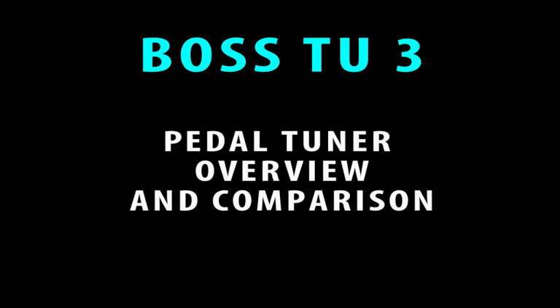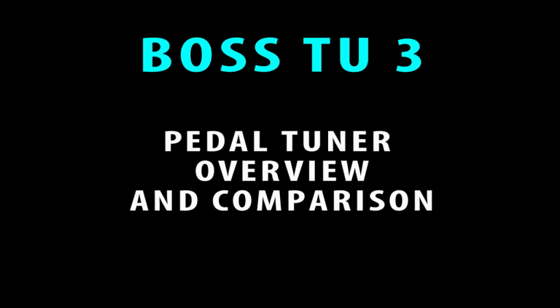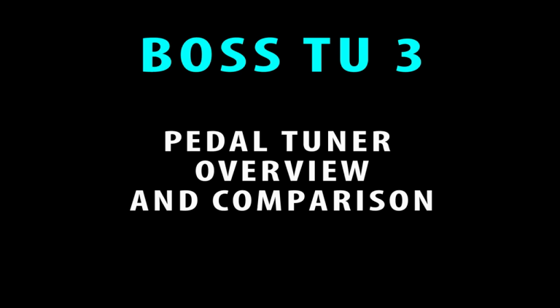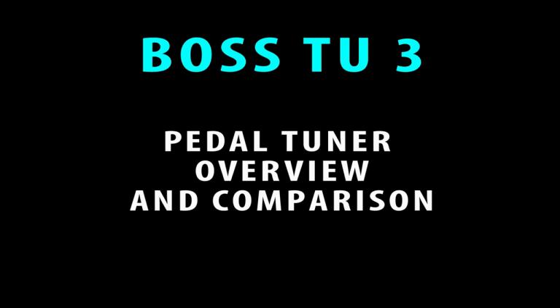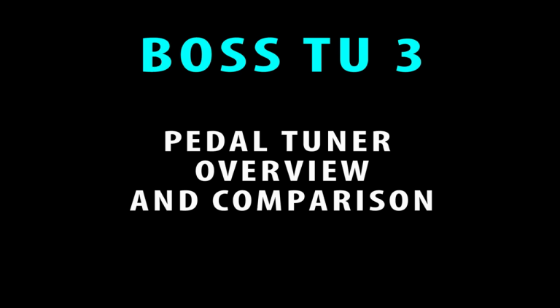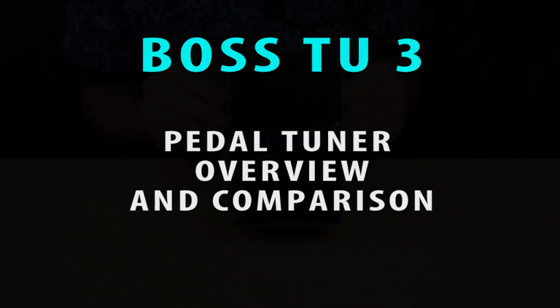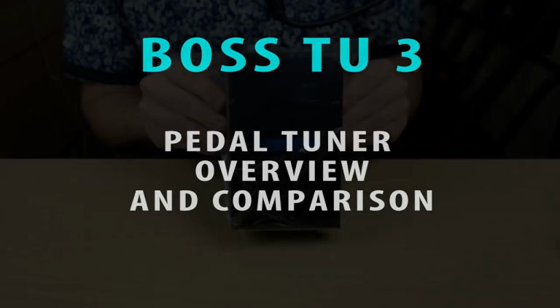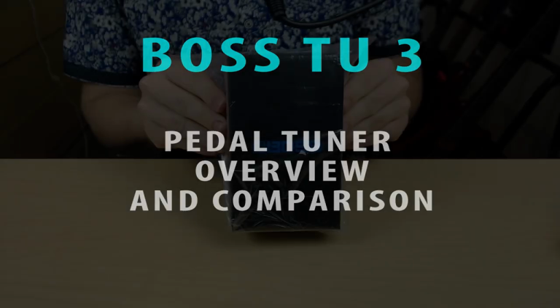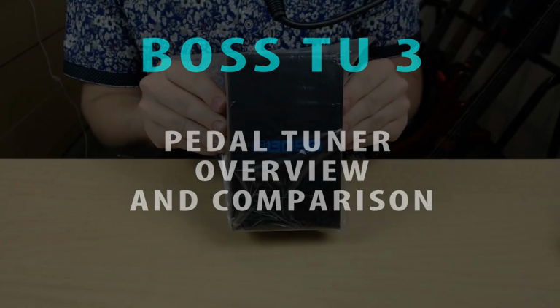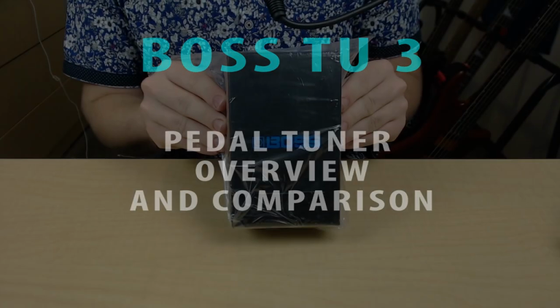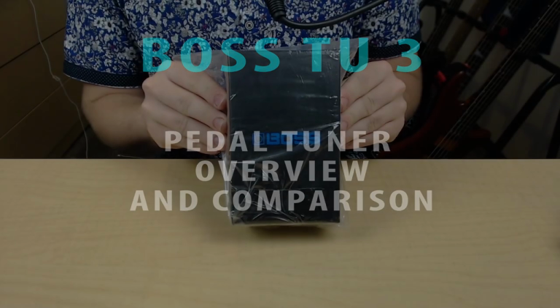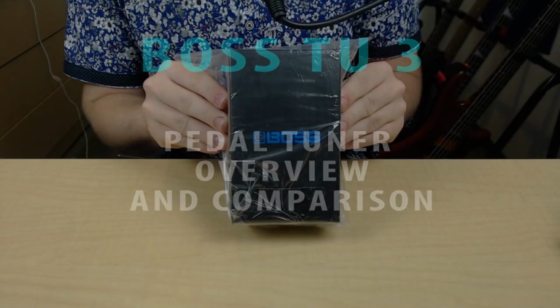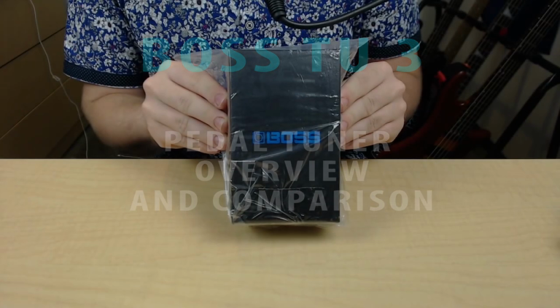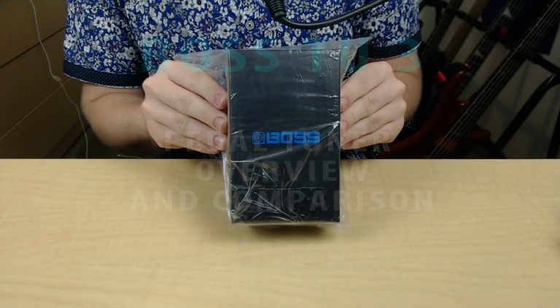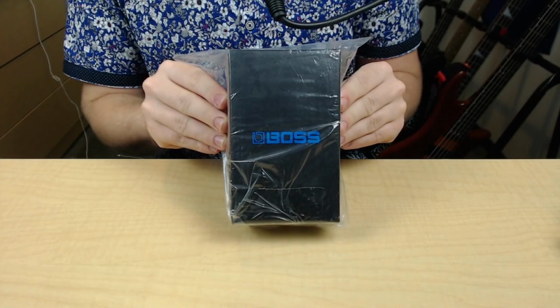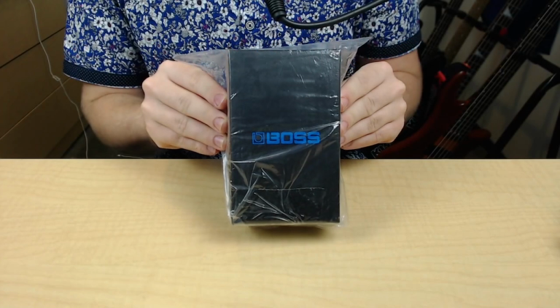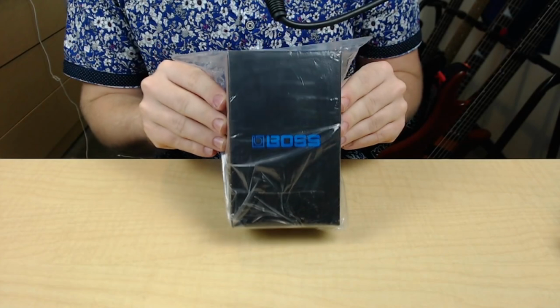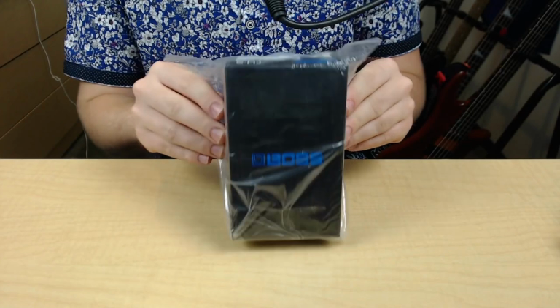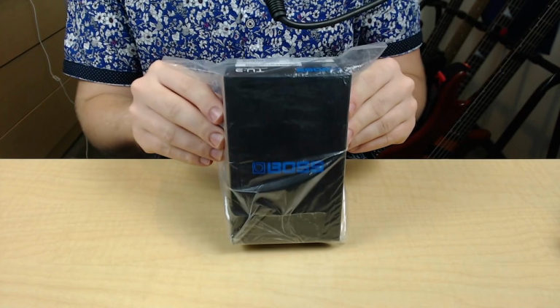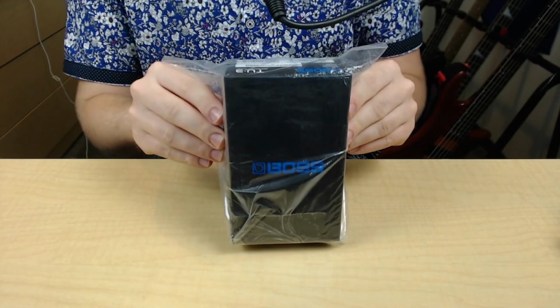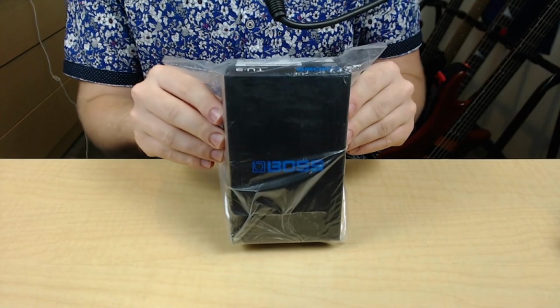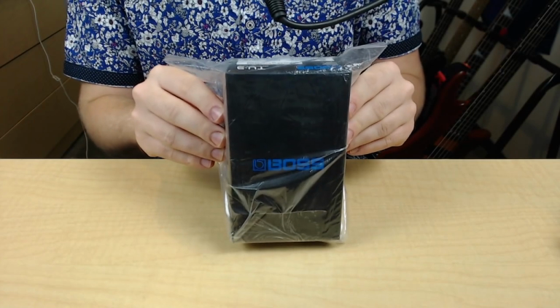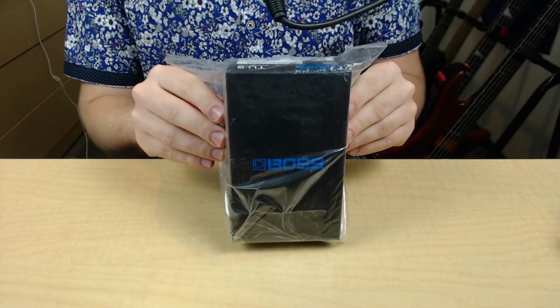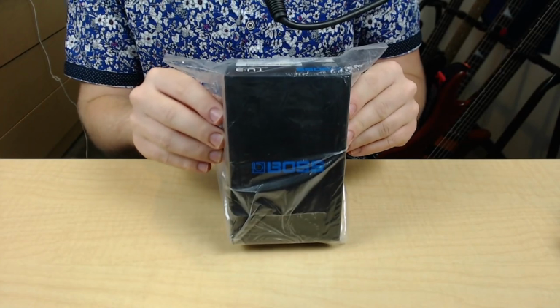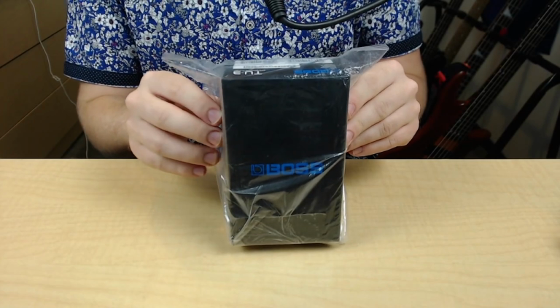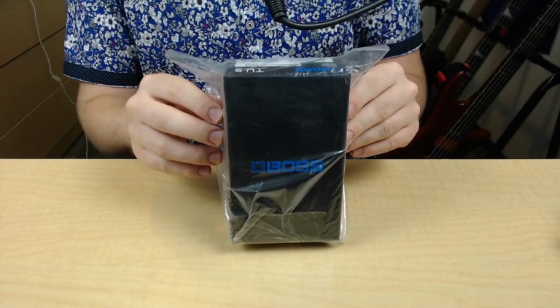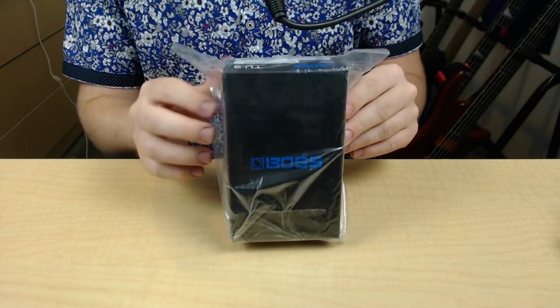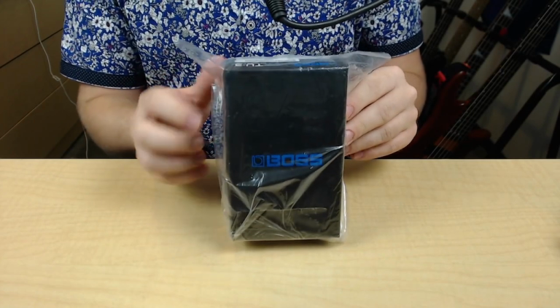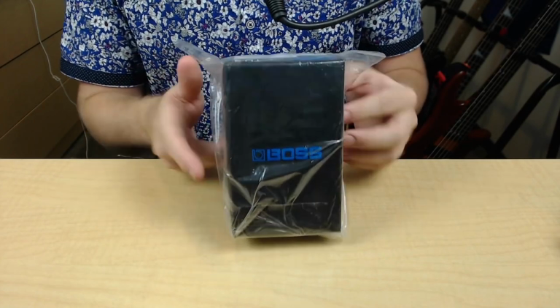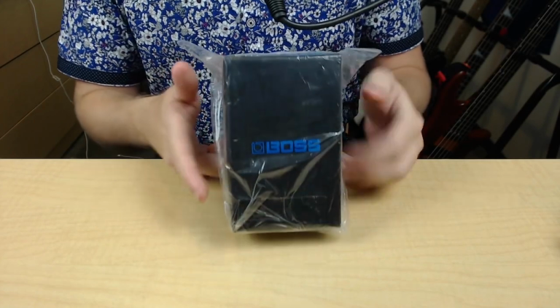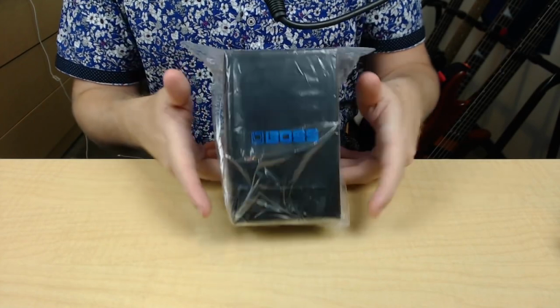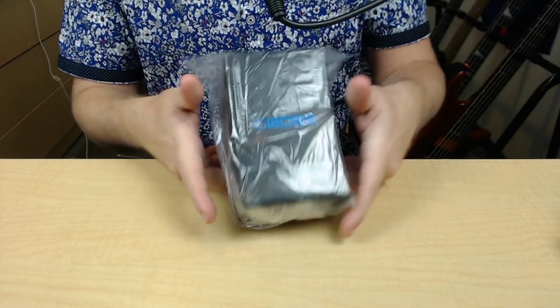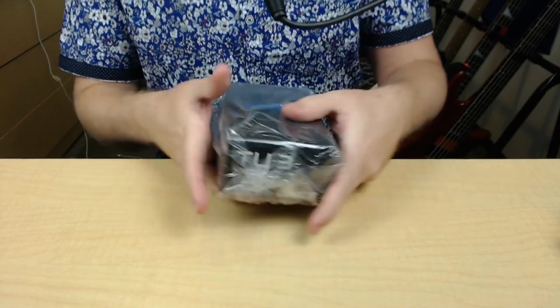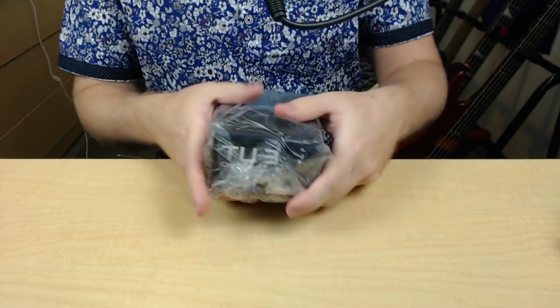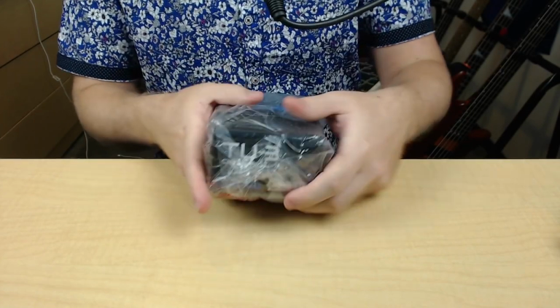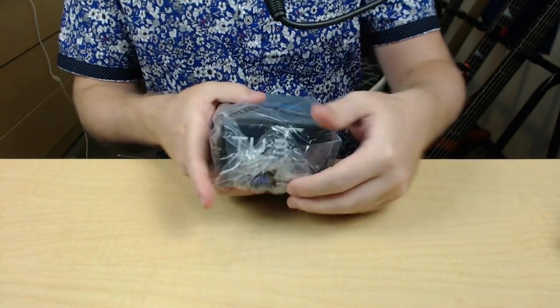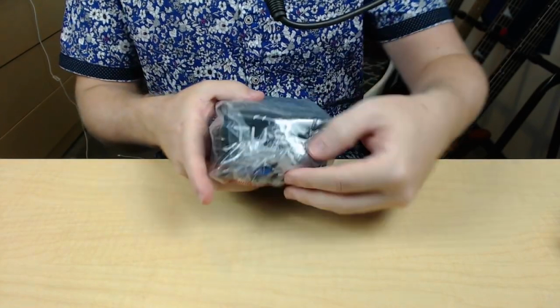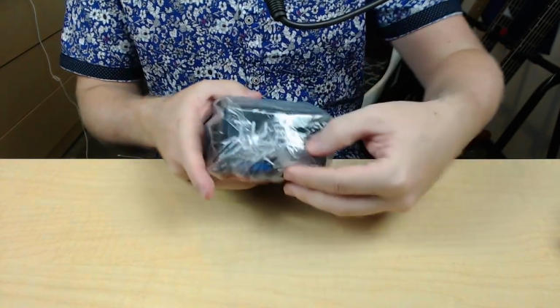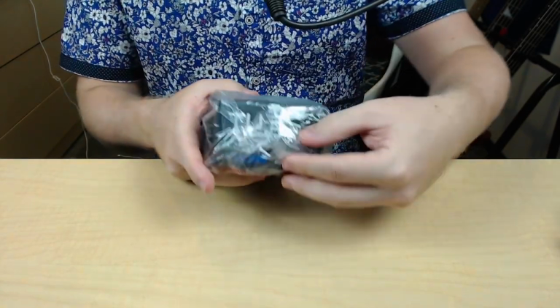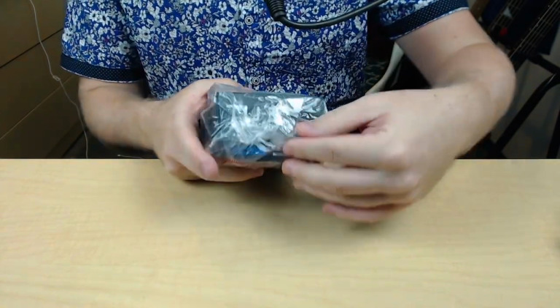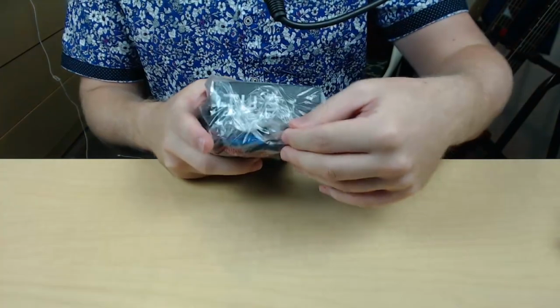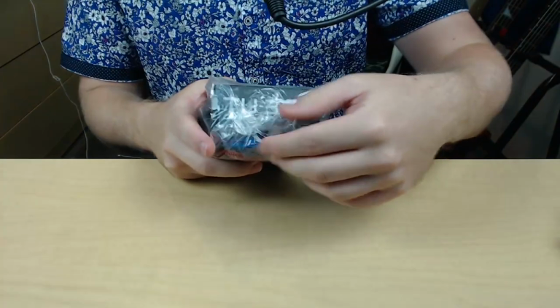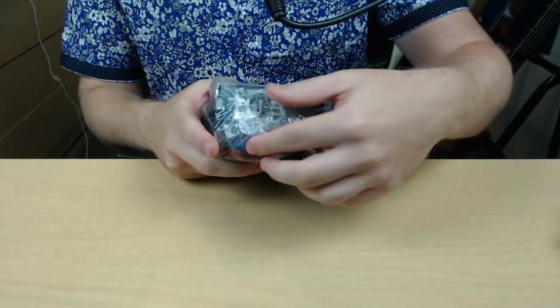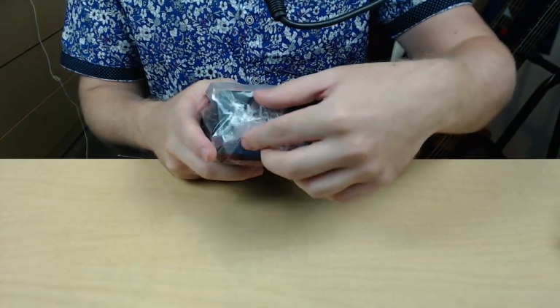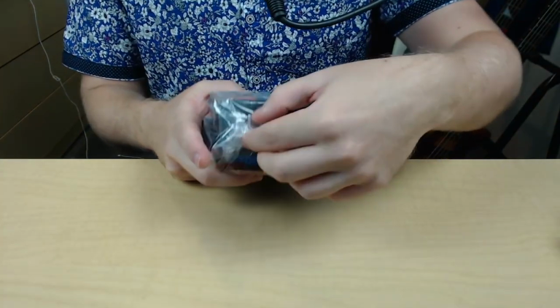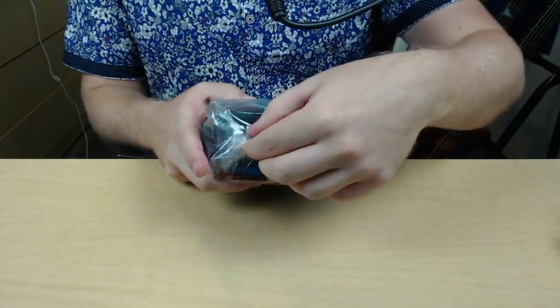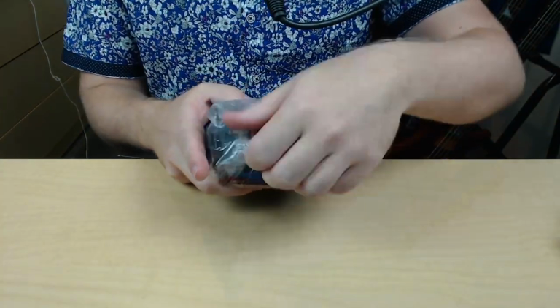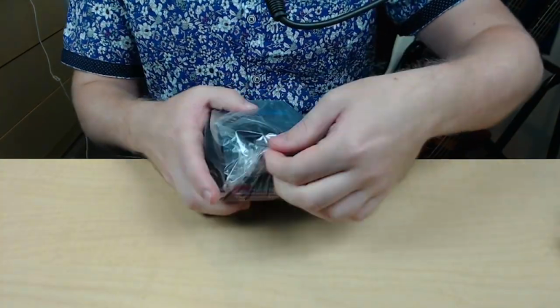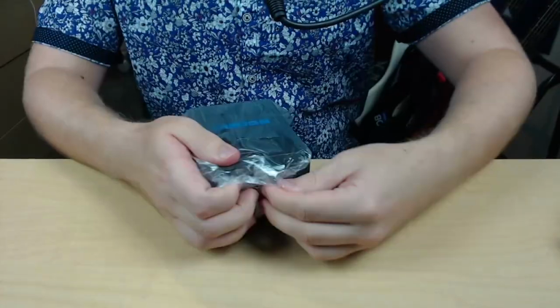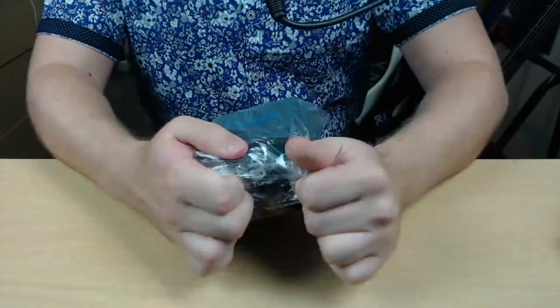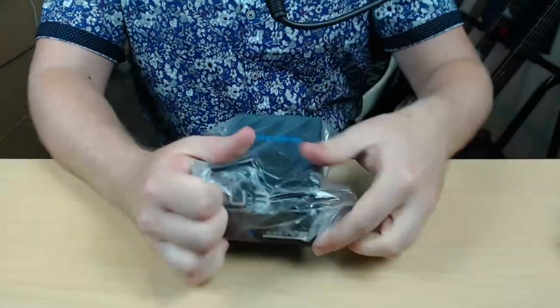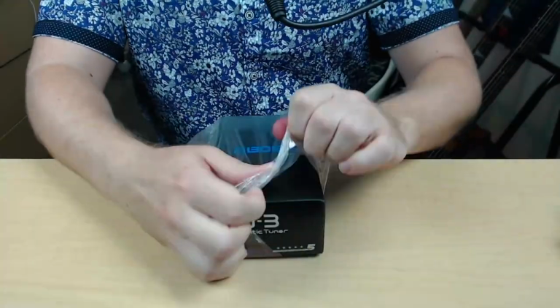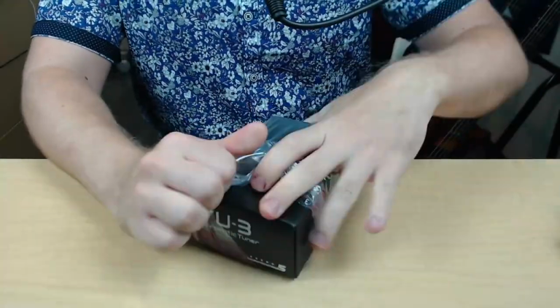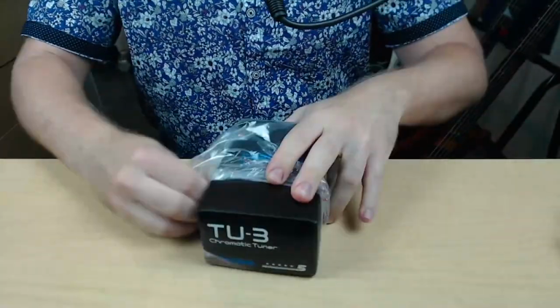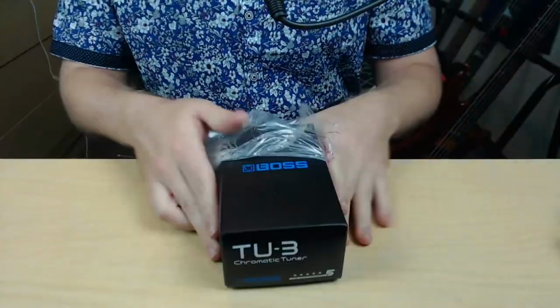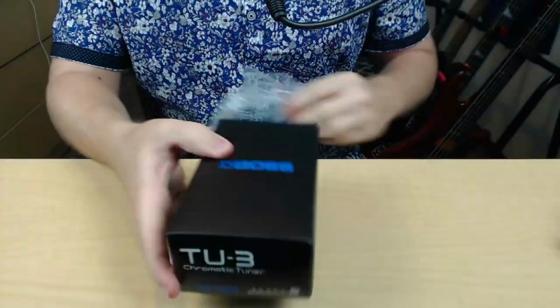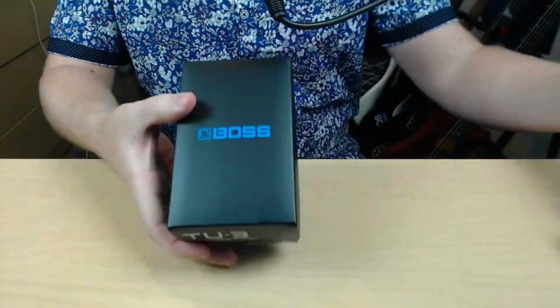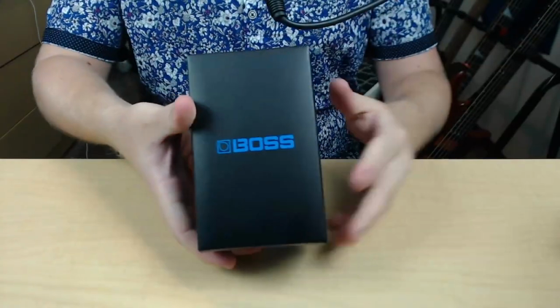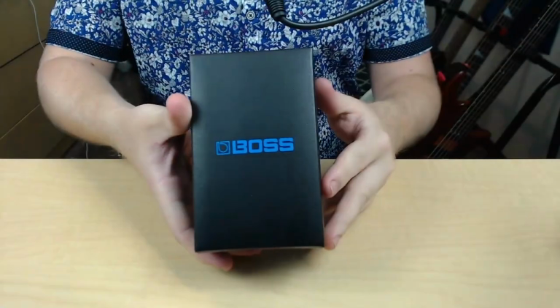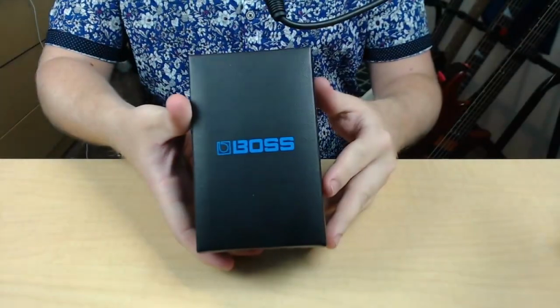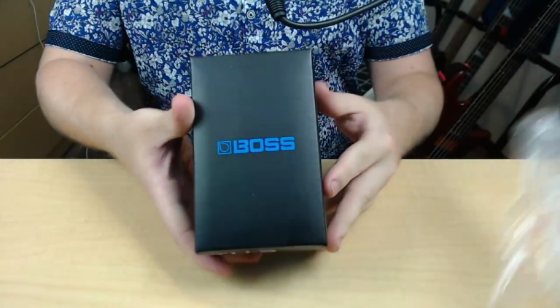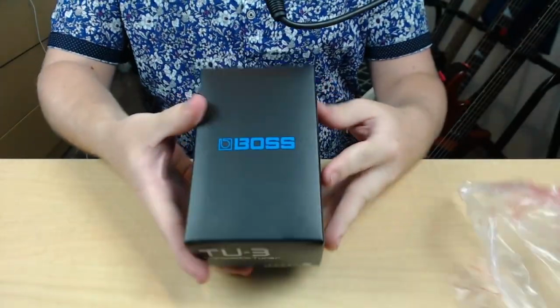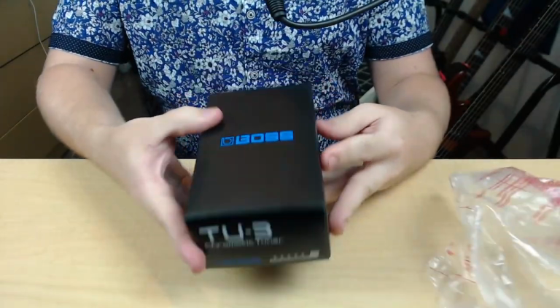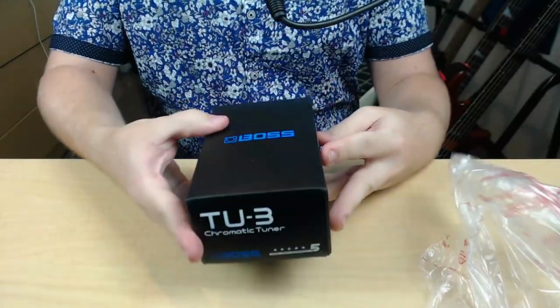Here we have the Boss TU-3, the chromatic tuner. Let's go ahead and unbox it.